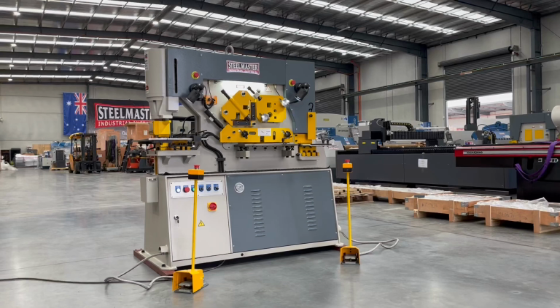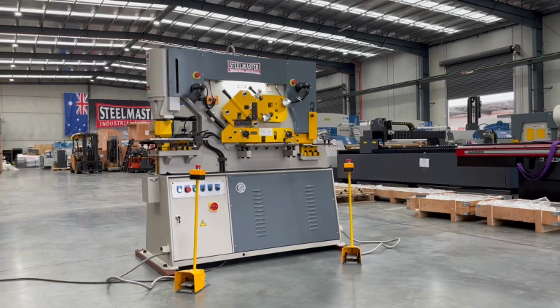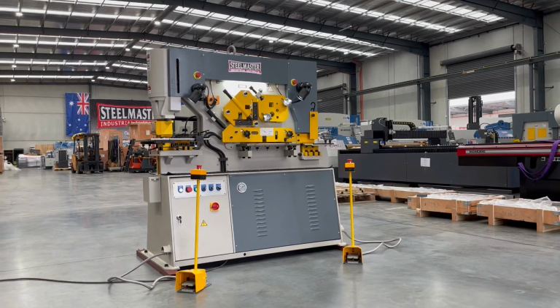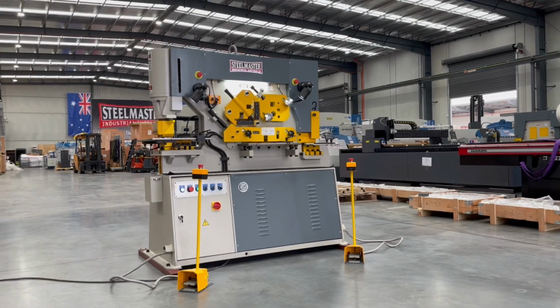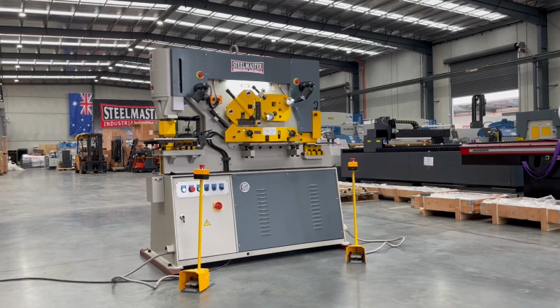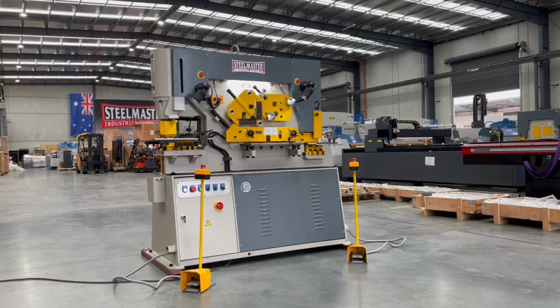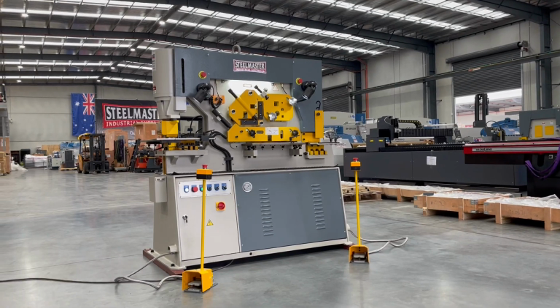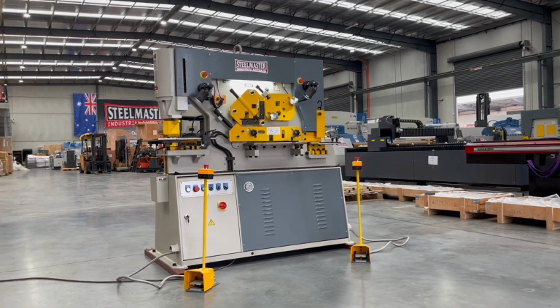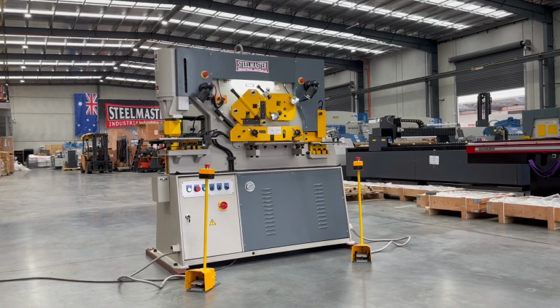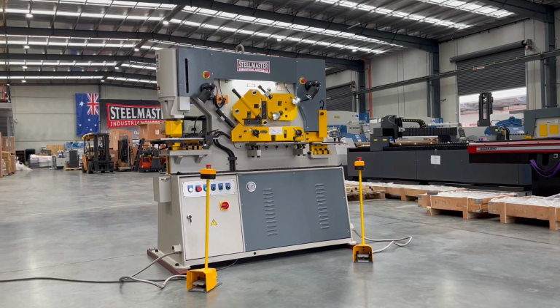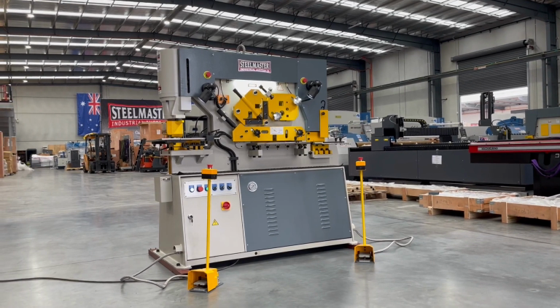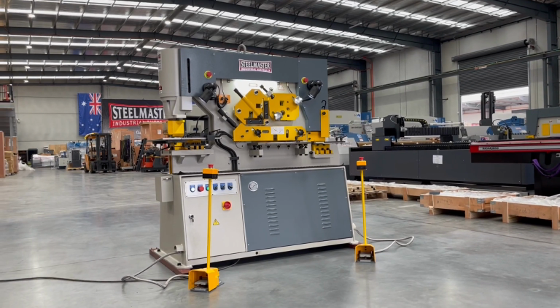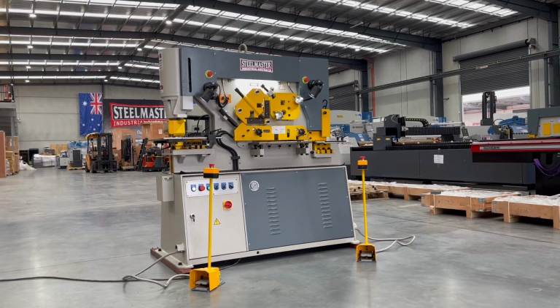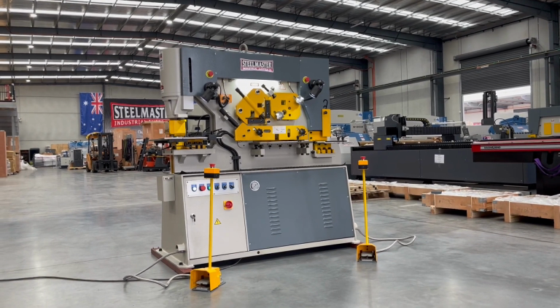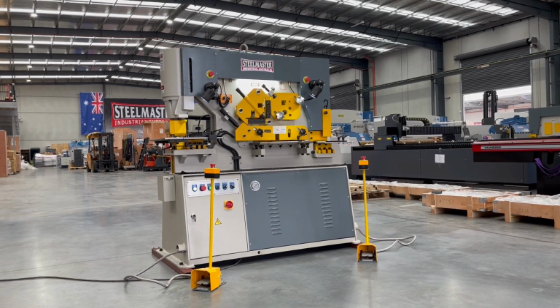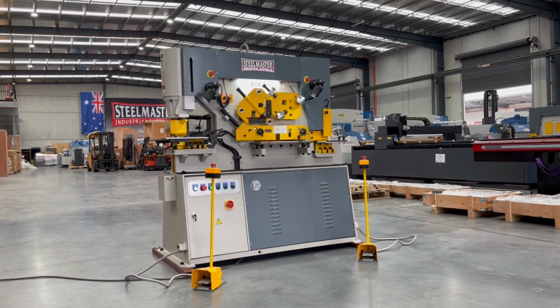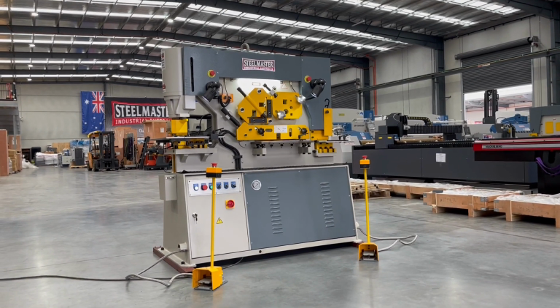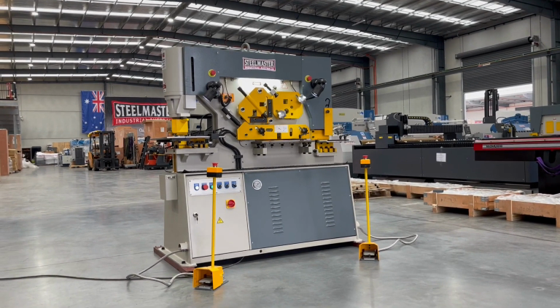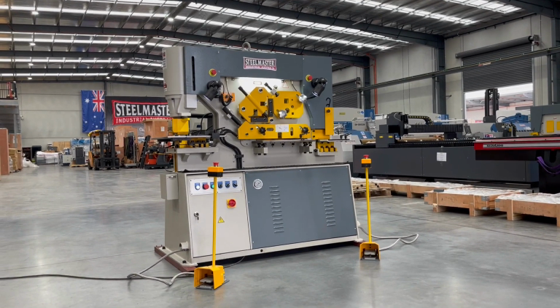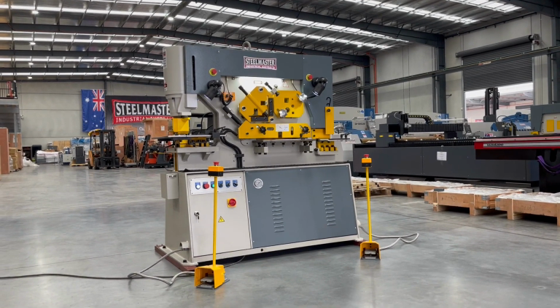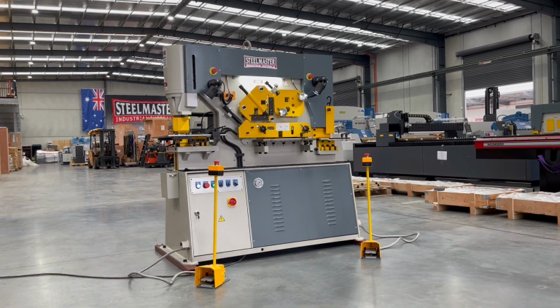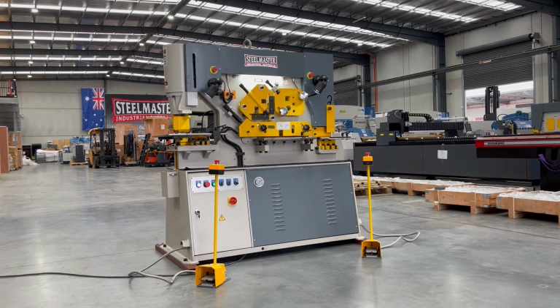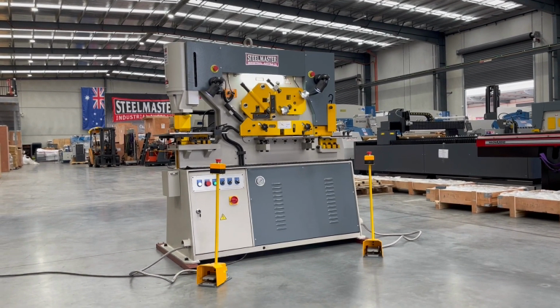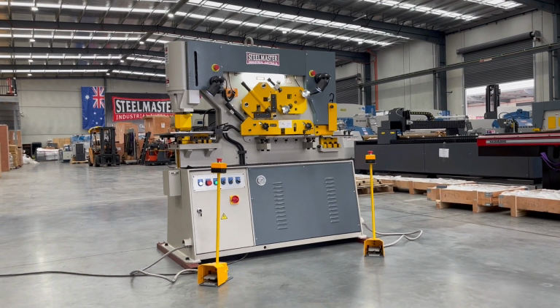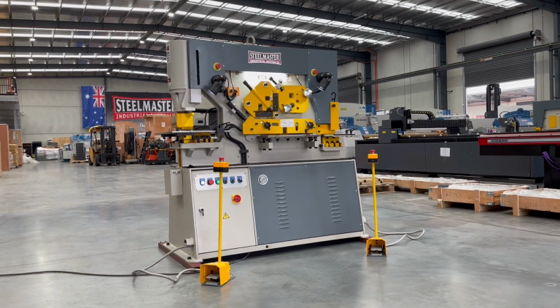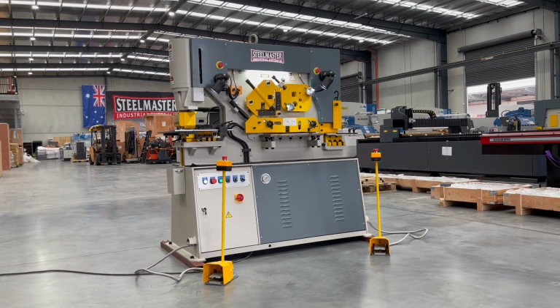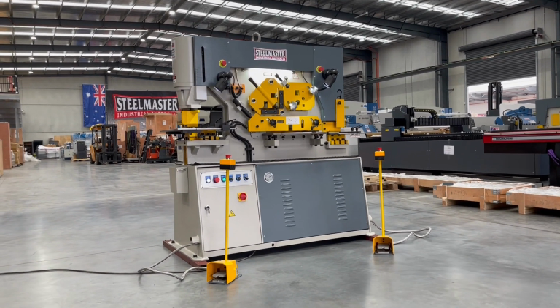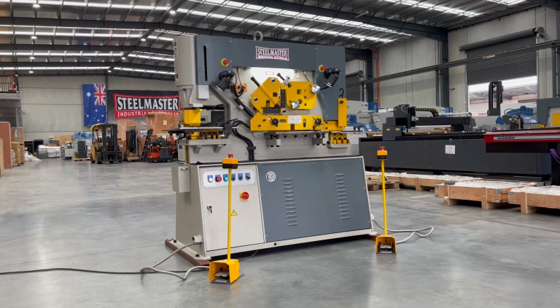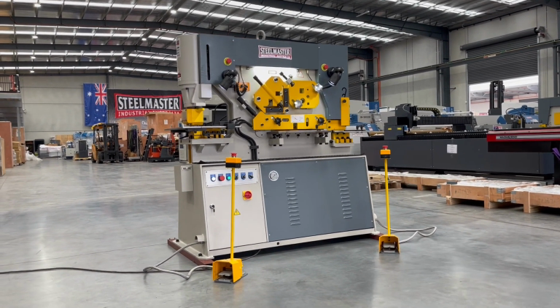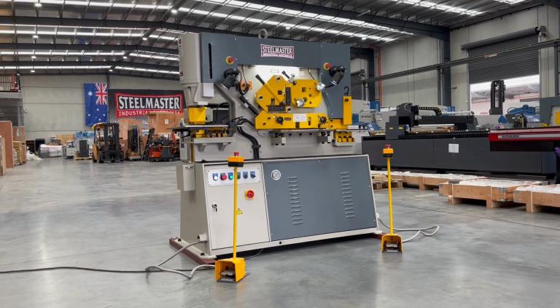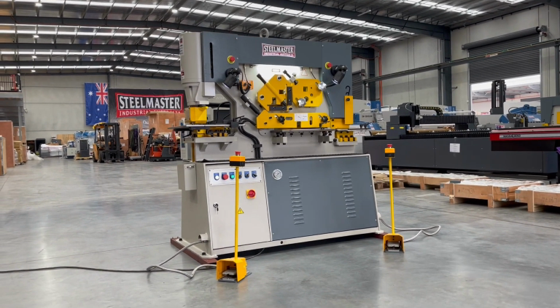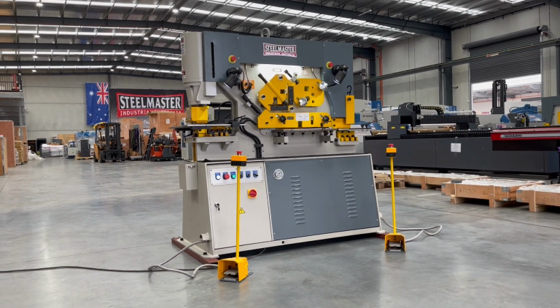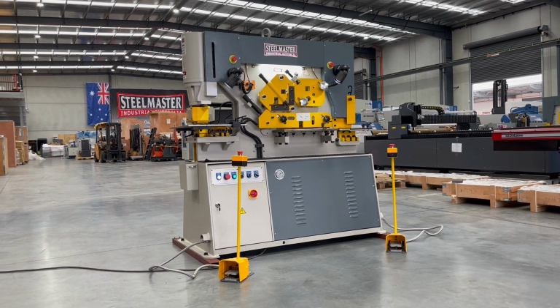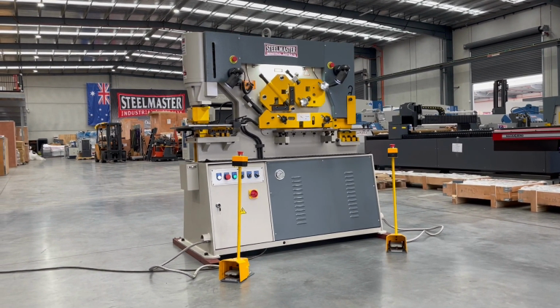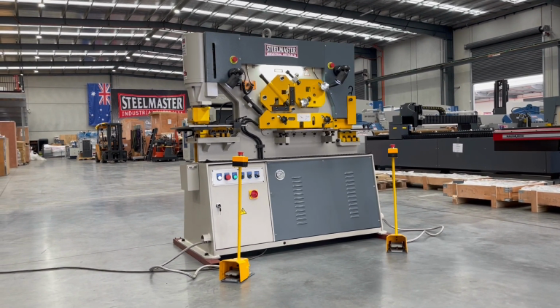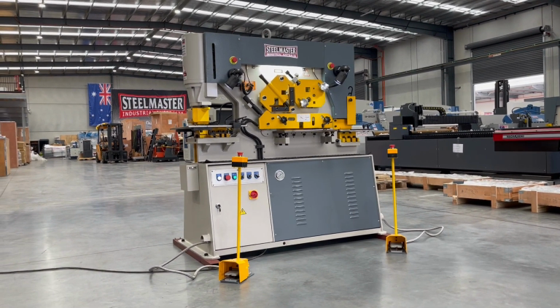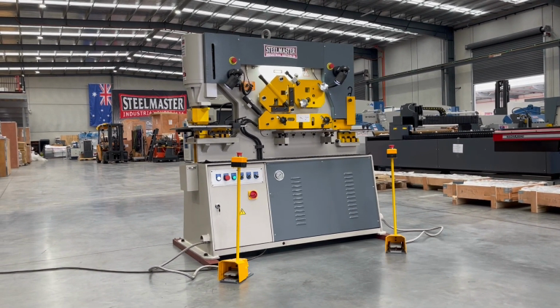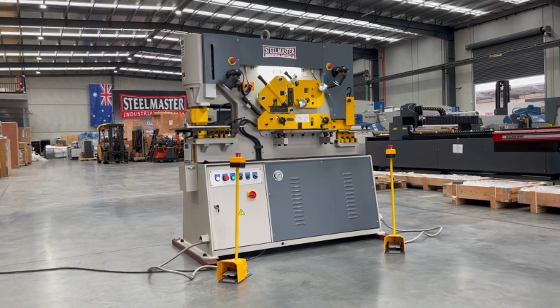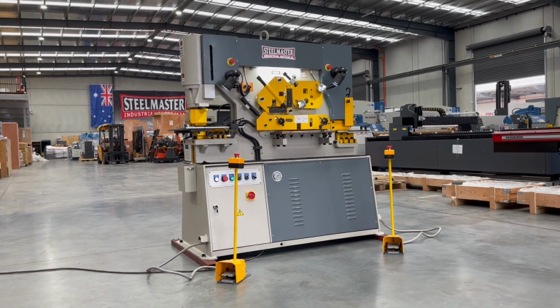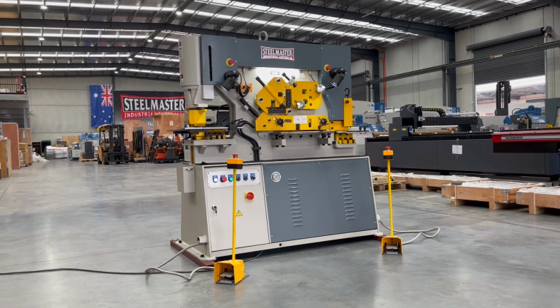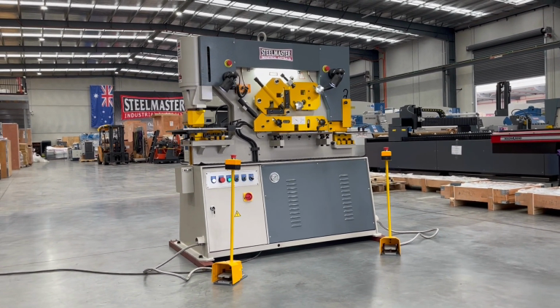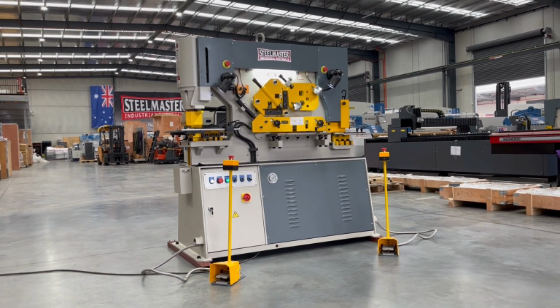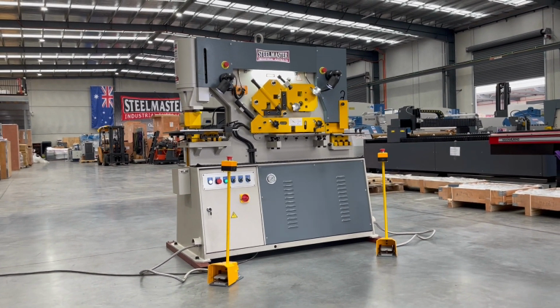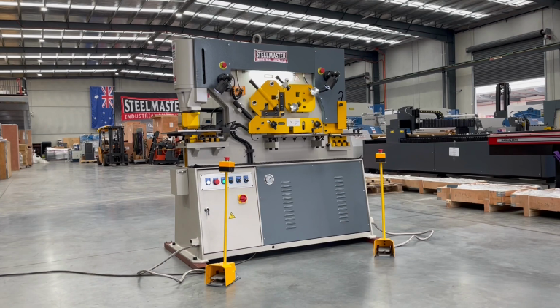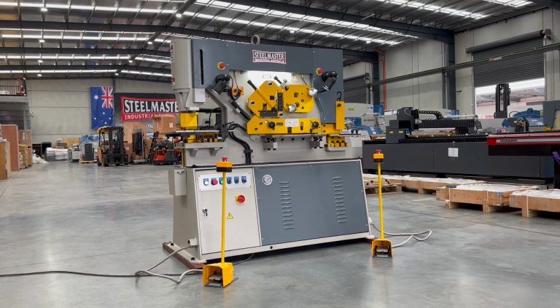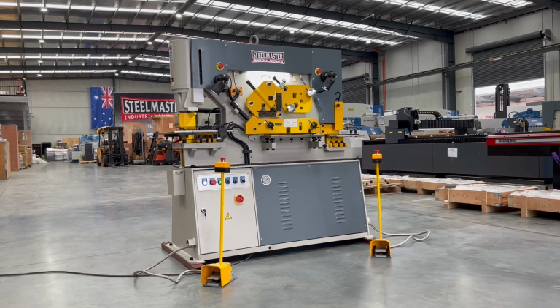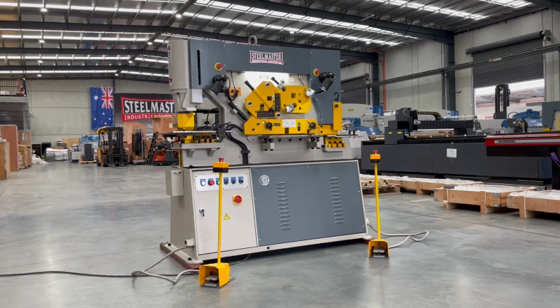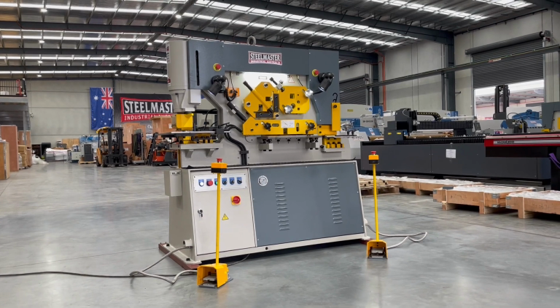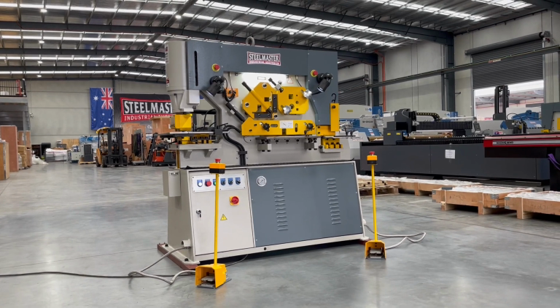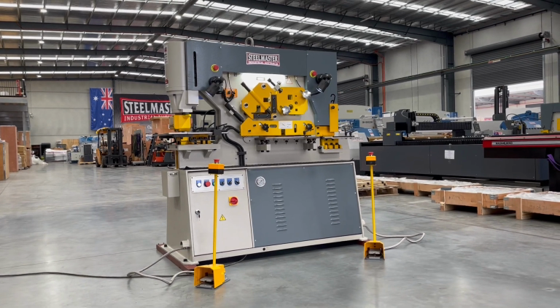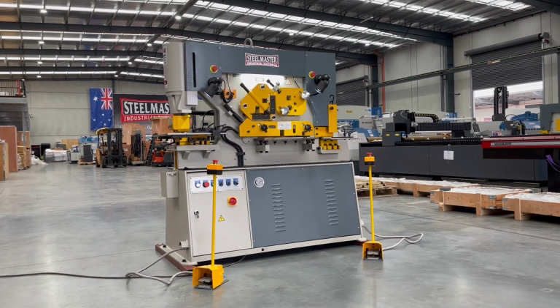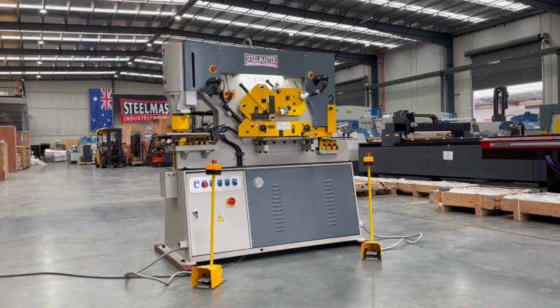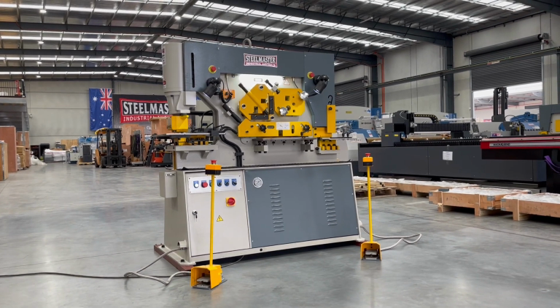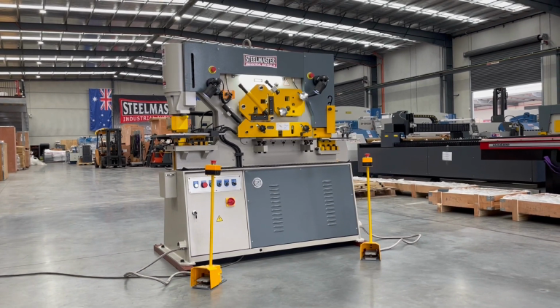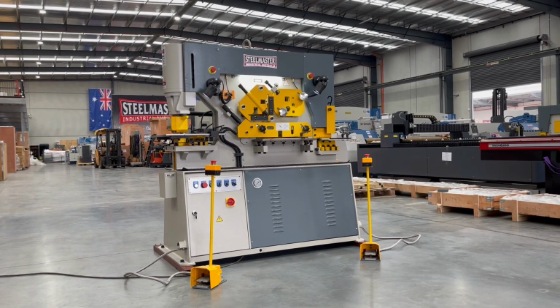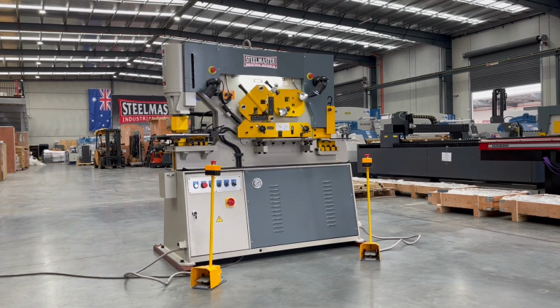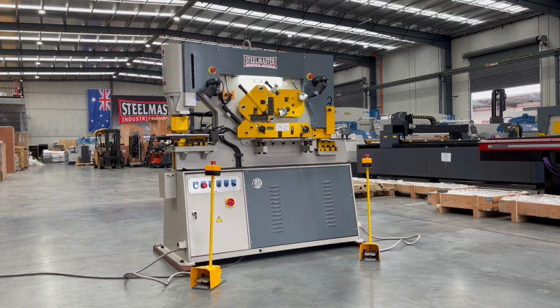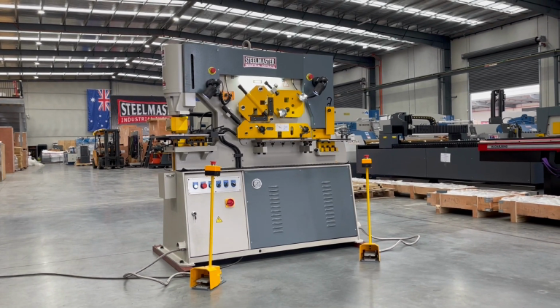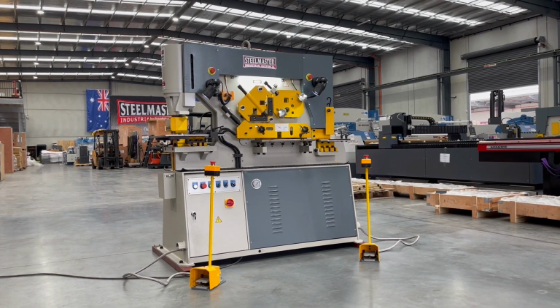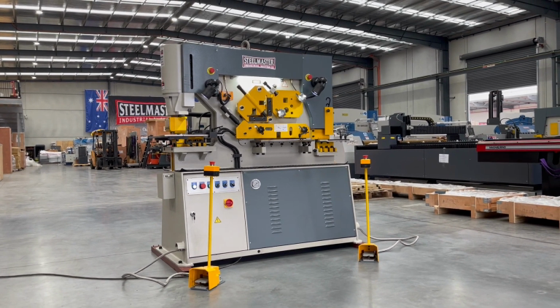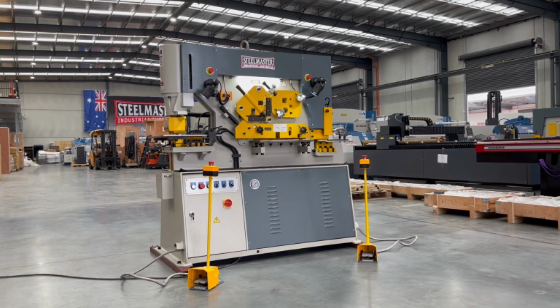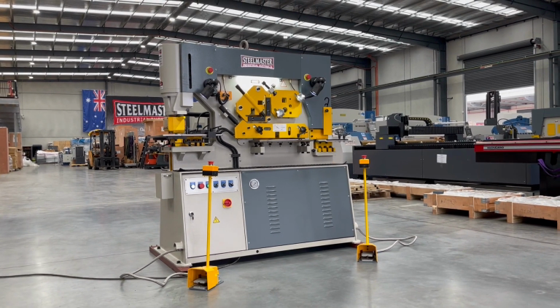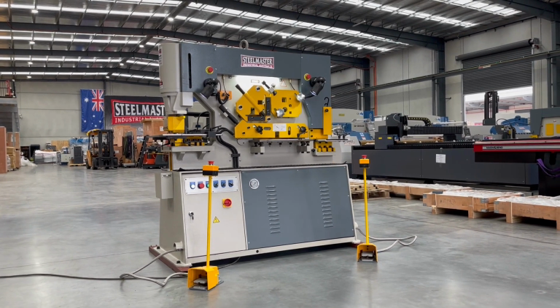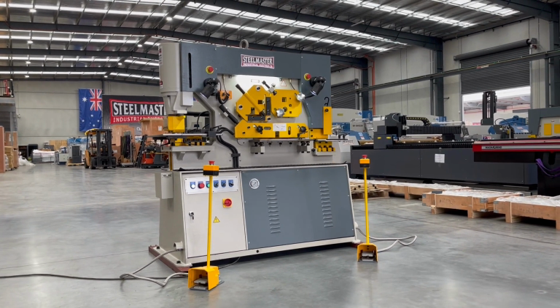Hey guys, welcome to Asset Plants Machinery. Today we're going to overview our new Steelmaster Multi-60 double-cylinder punch and shear machine.